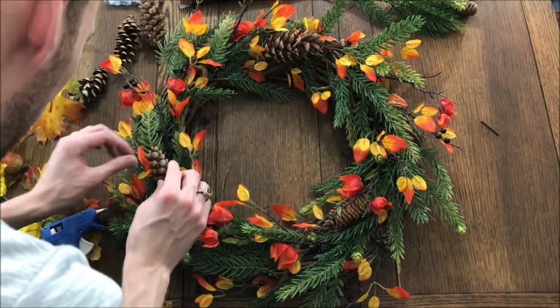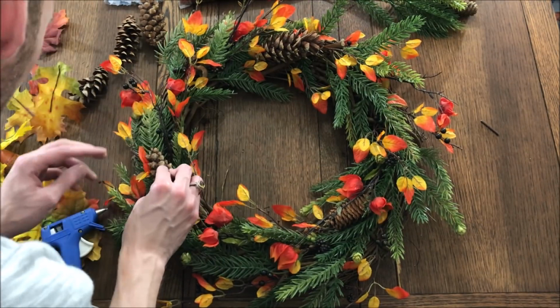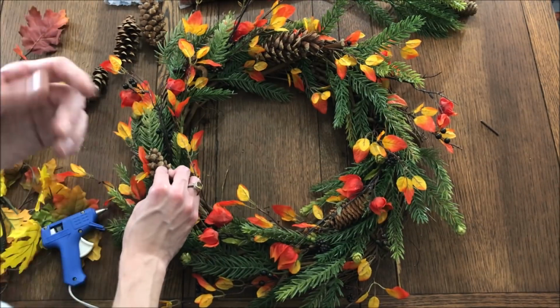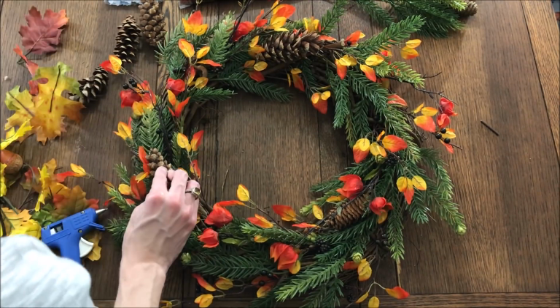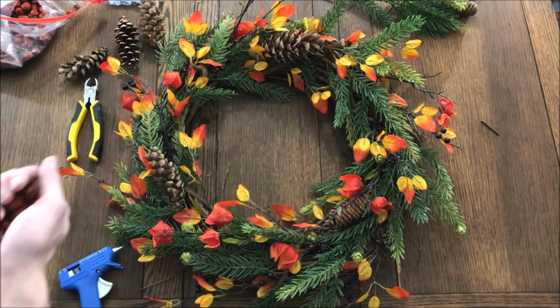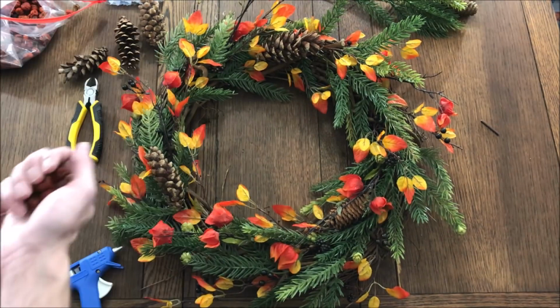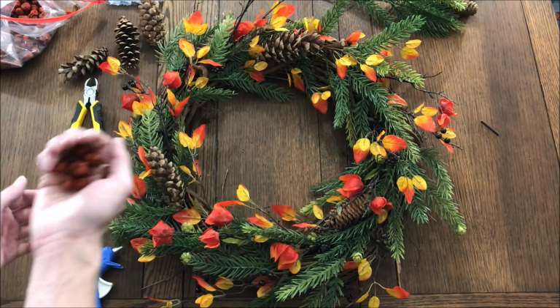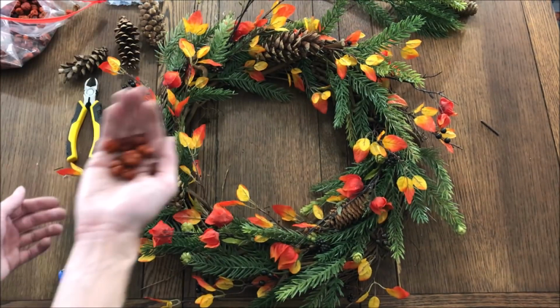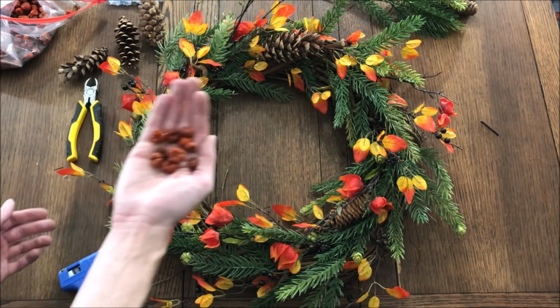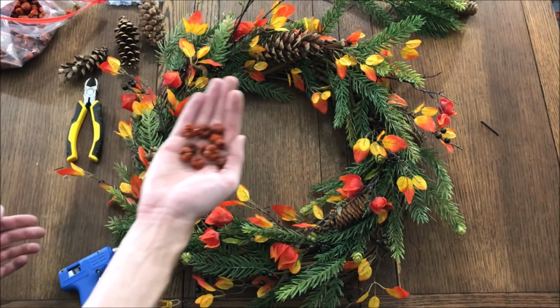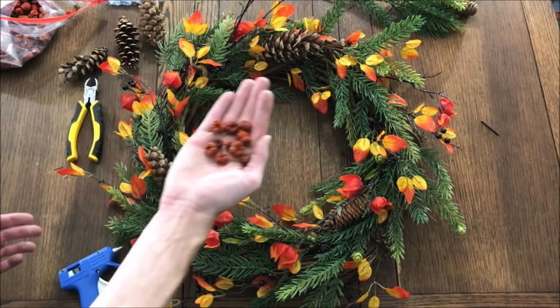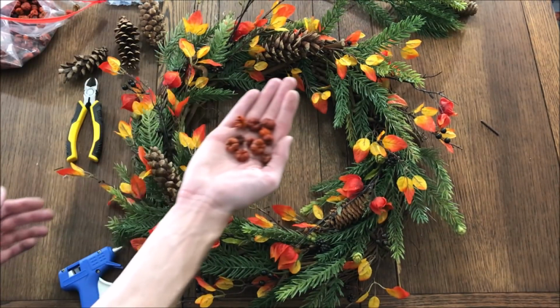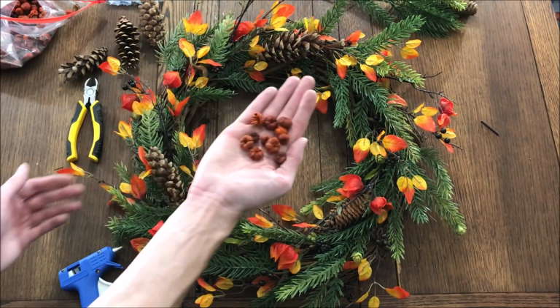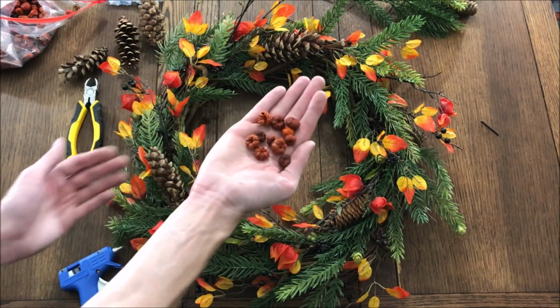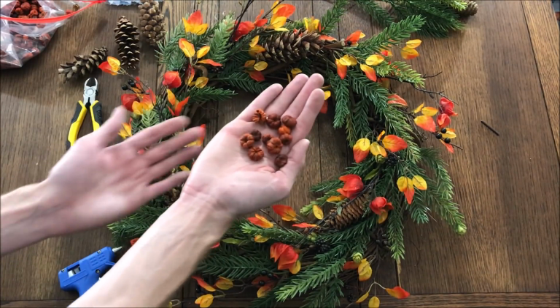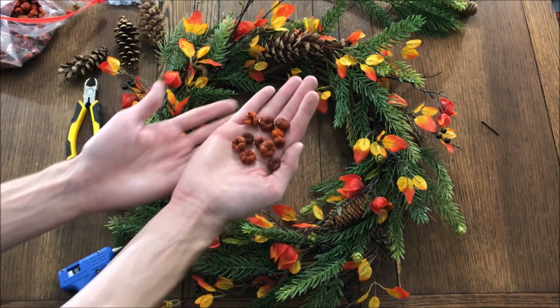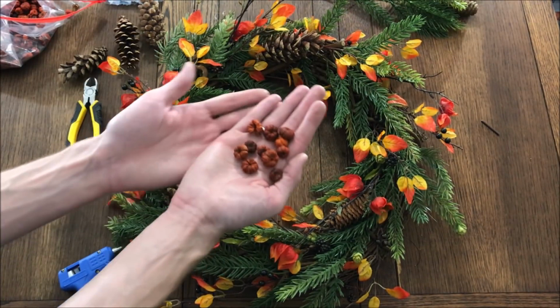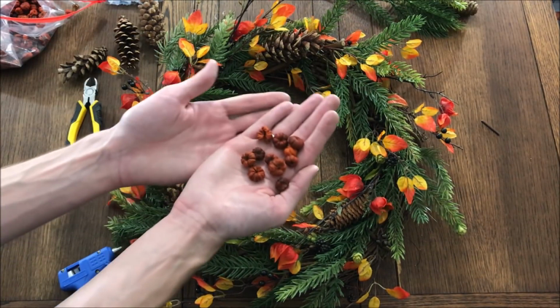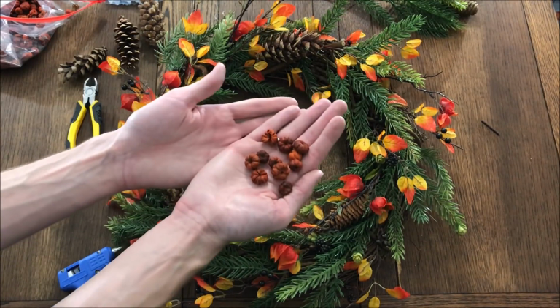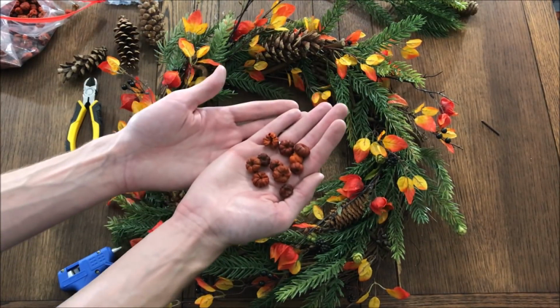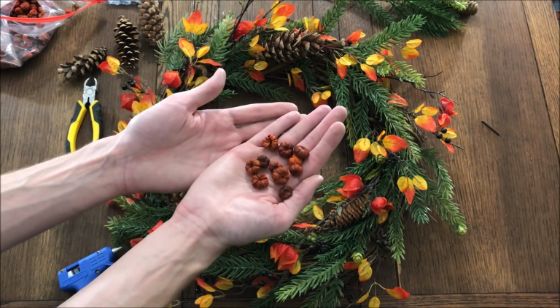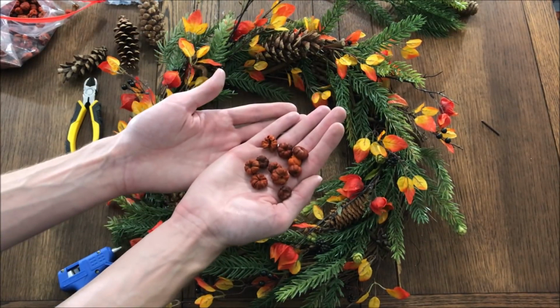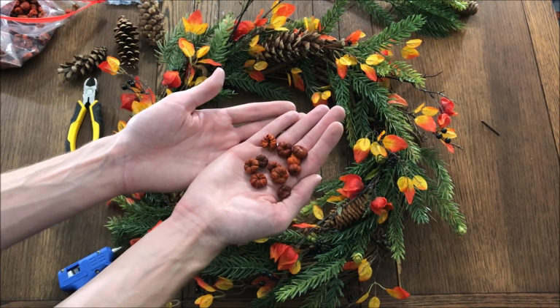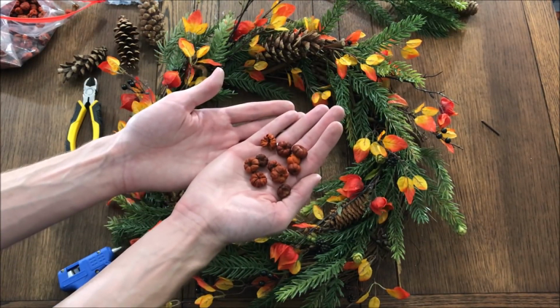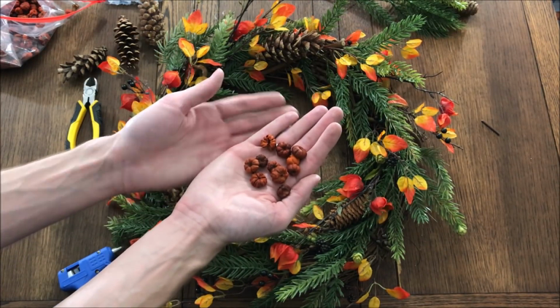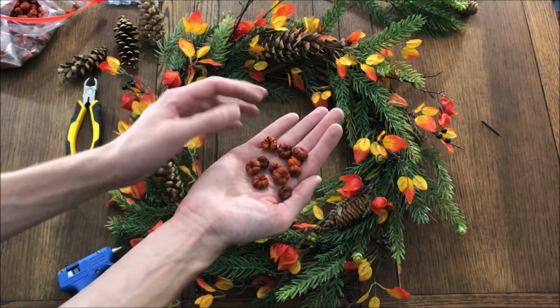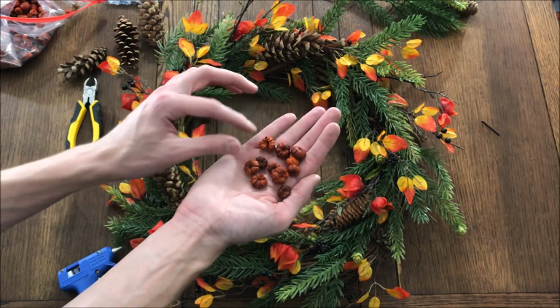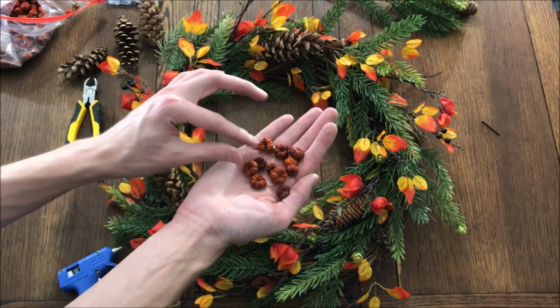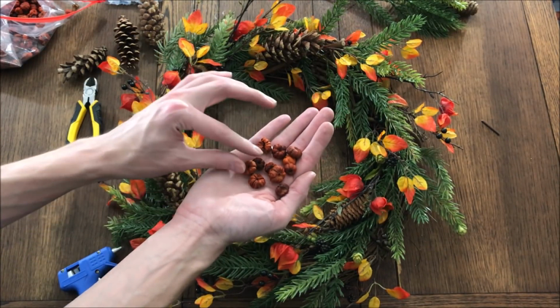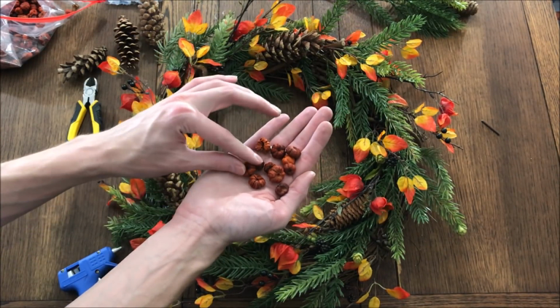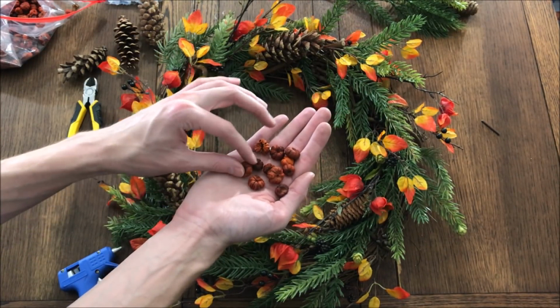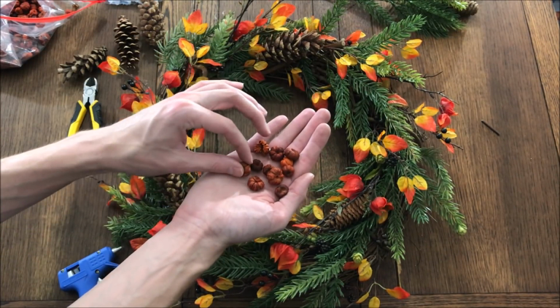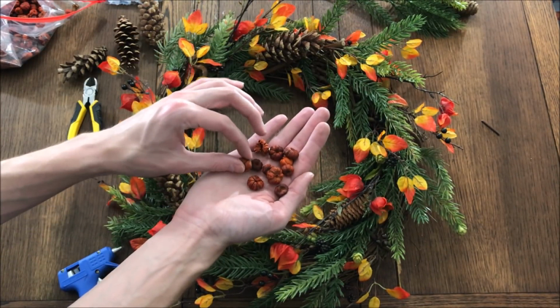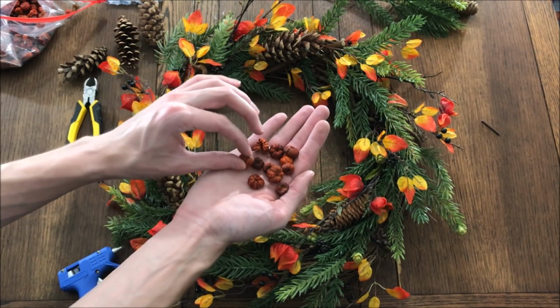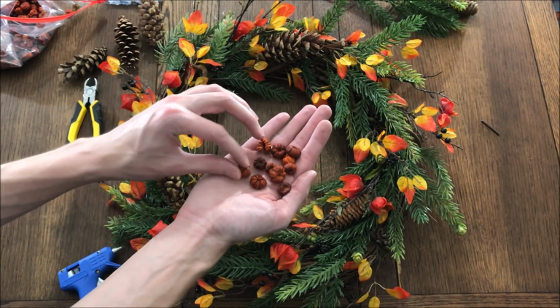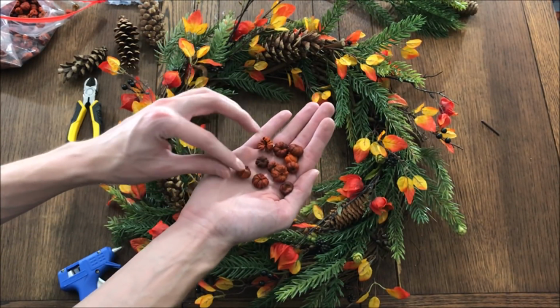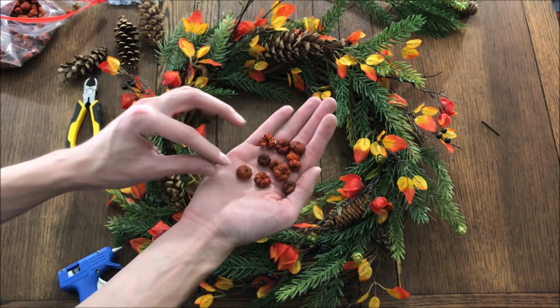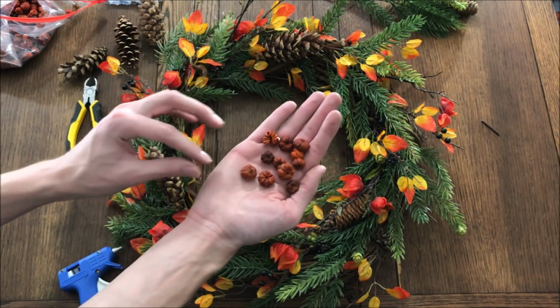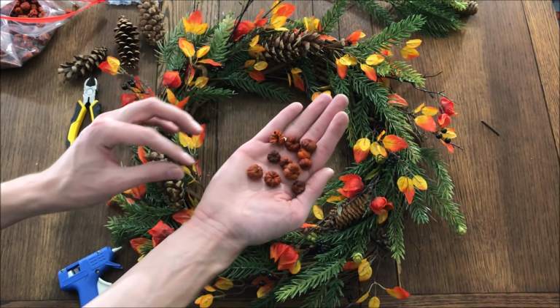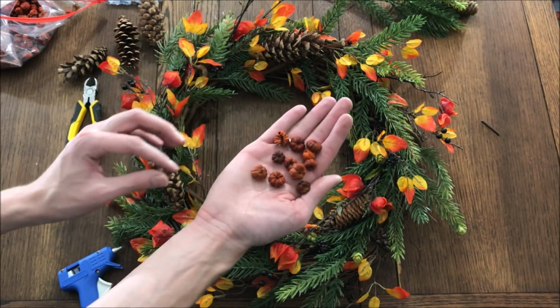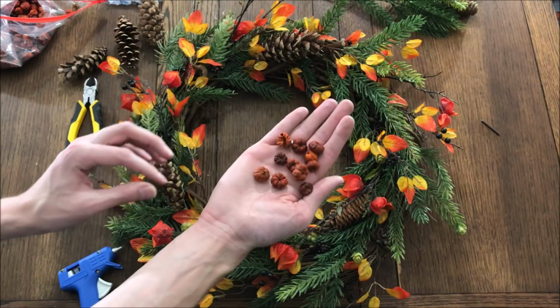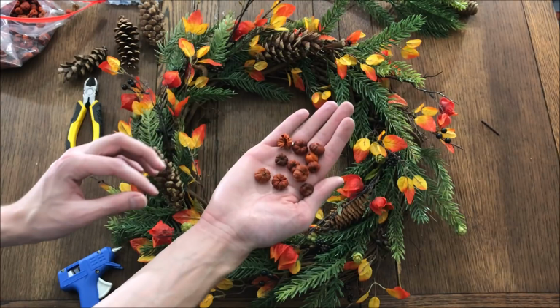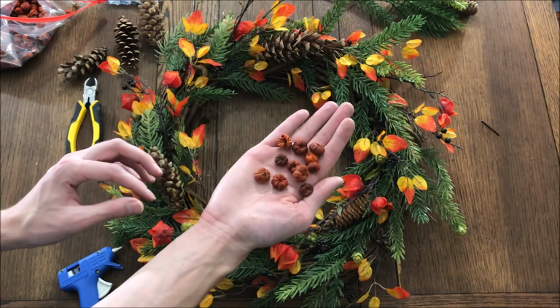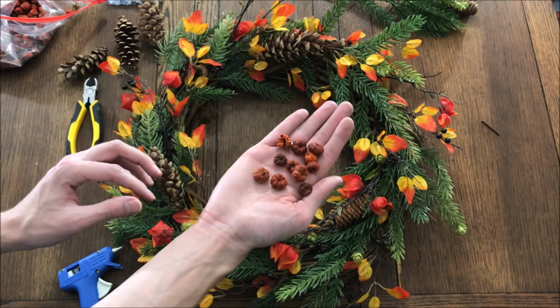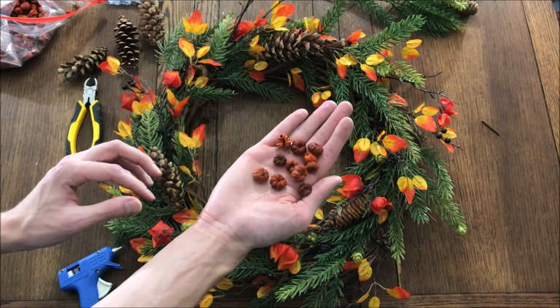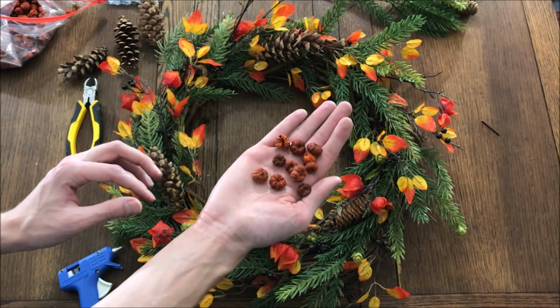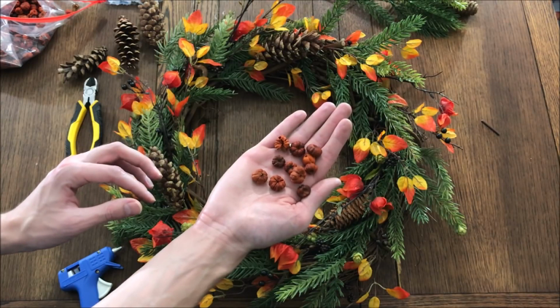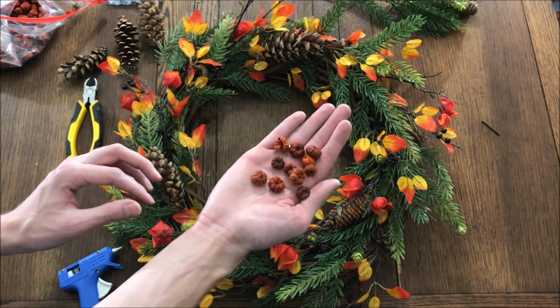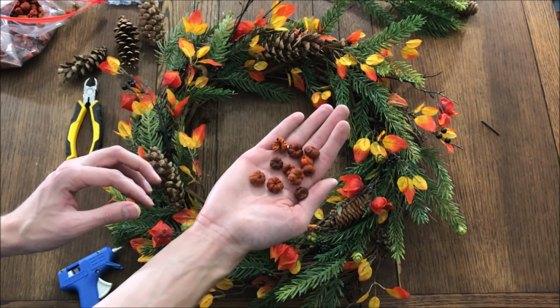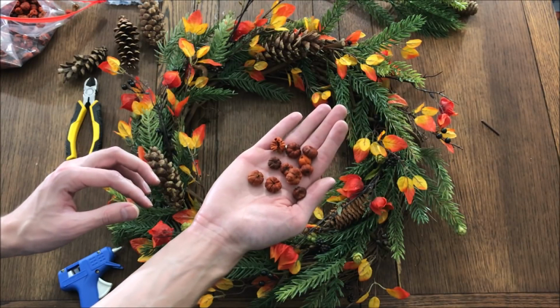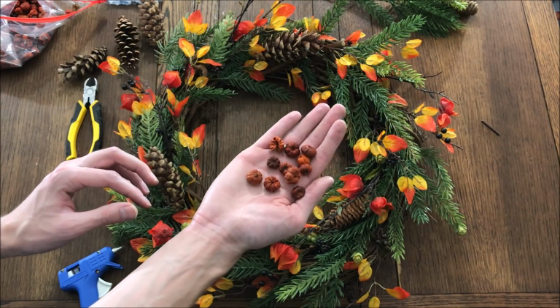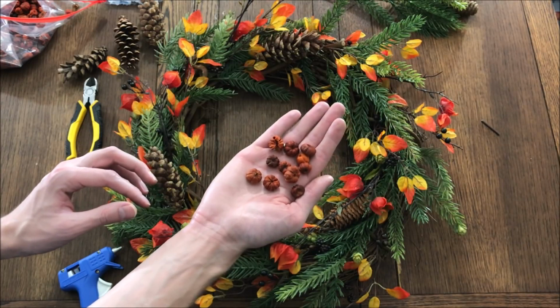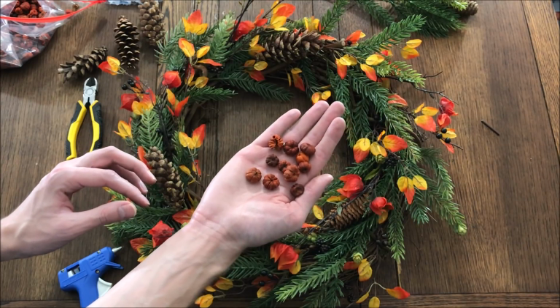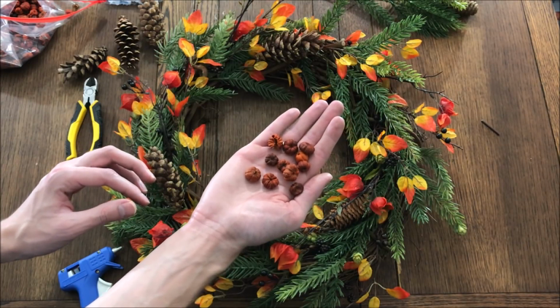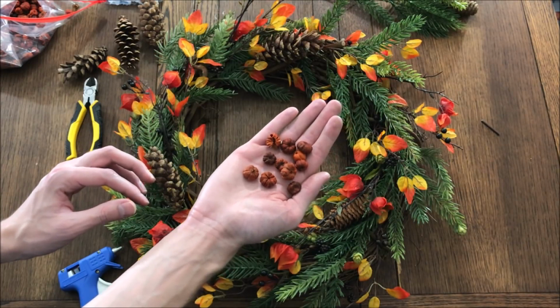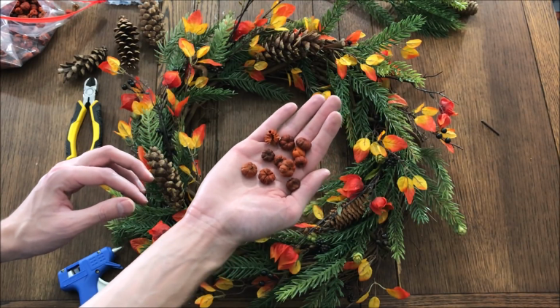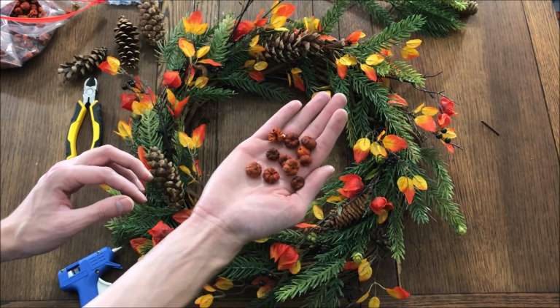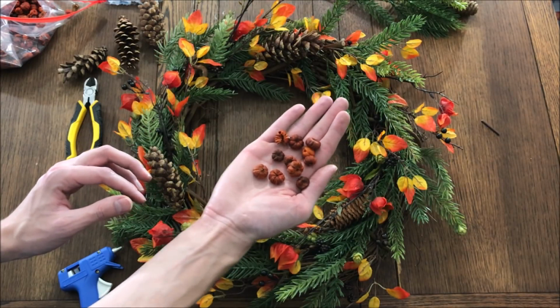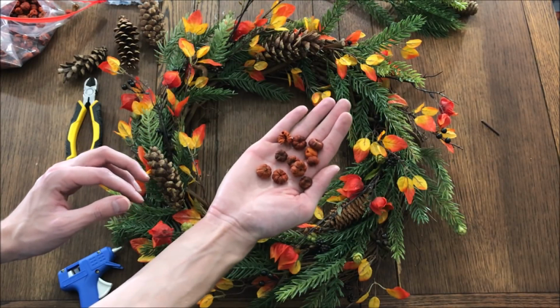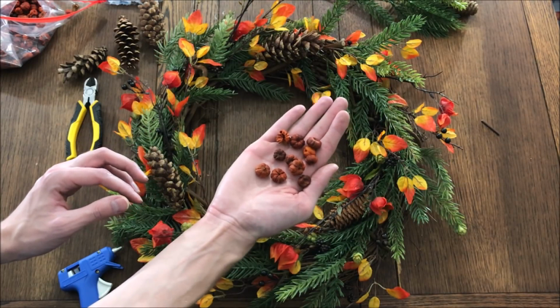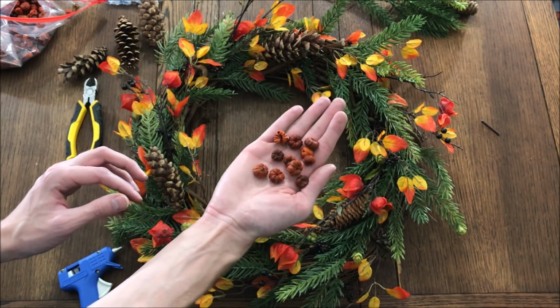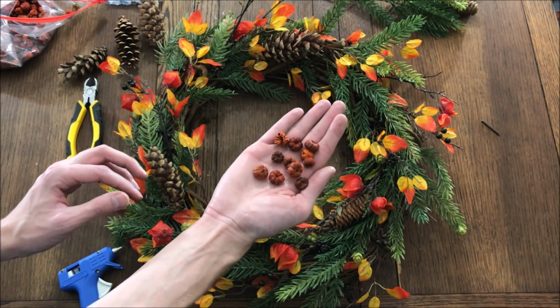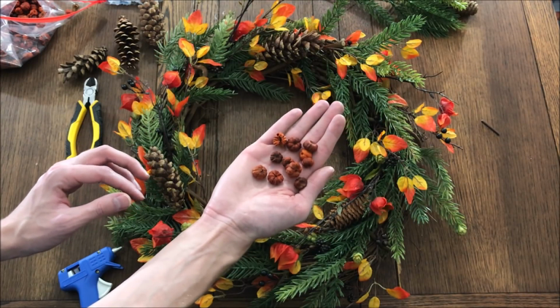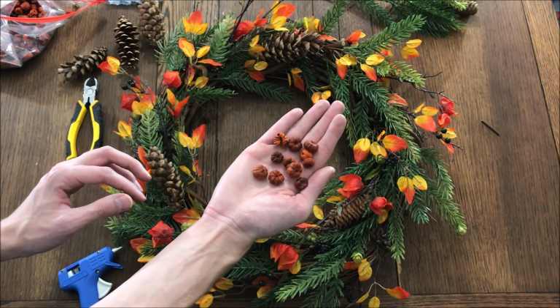Finally, I'm going to add some of these mini pumpkin-looking potpourri pieces.